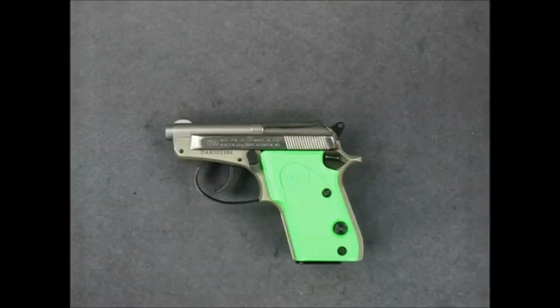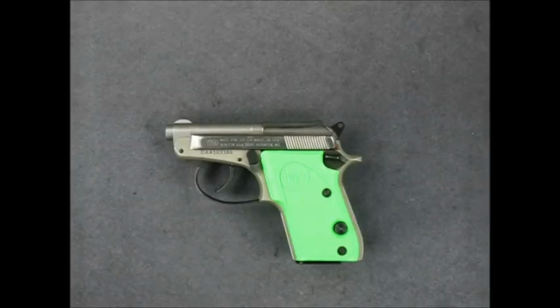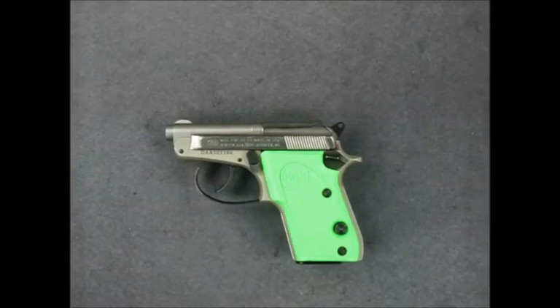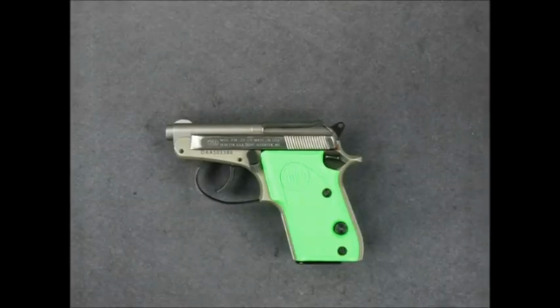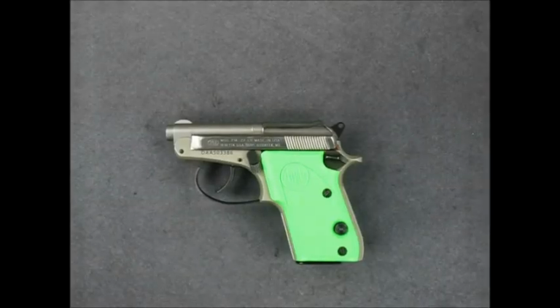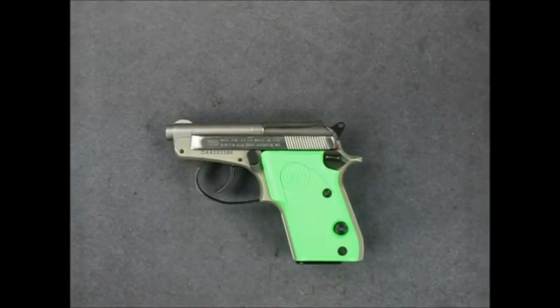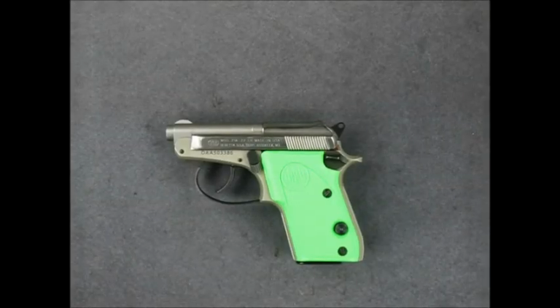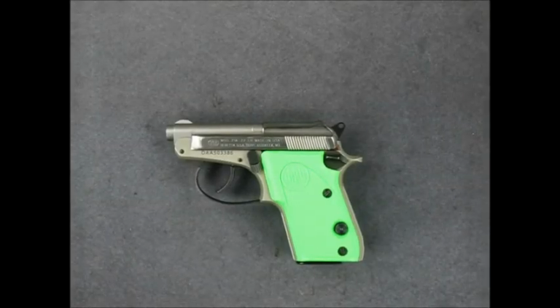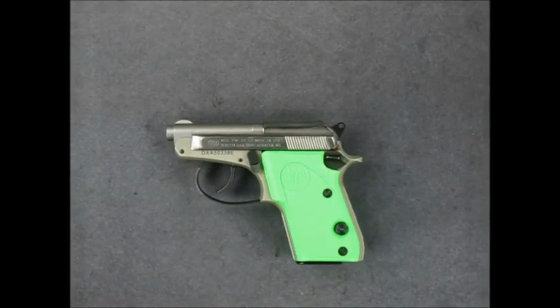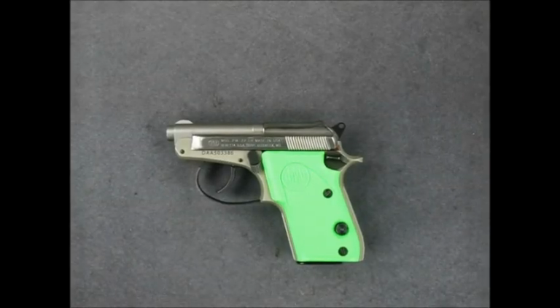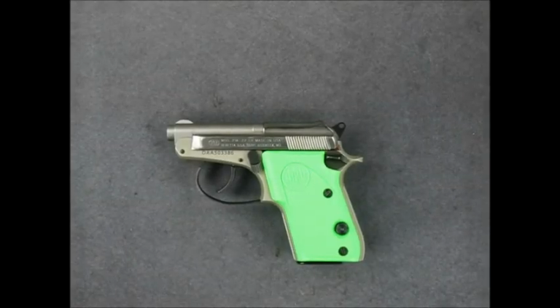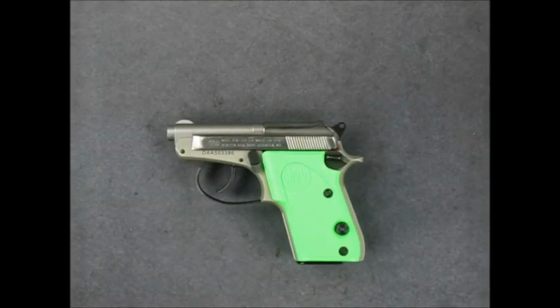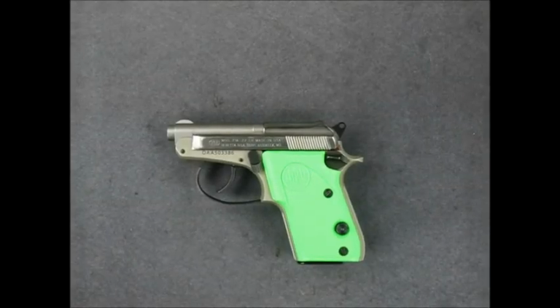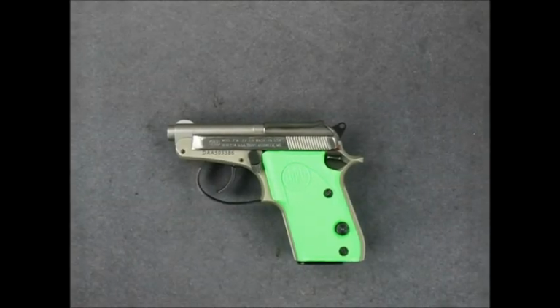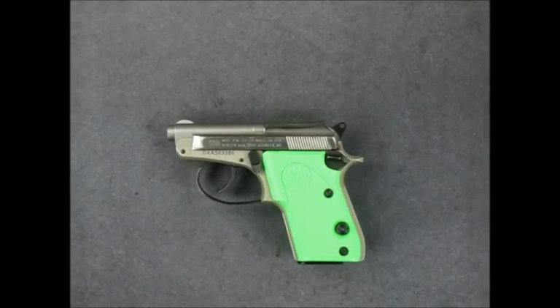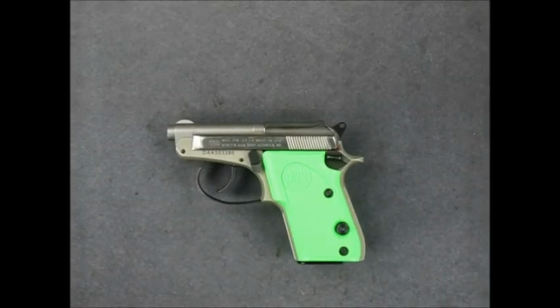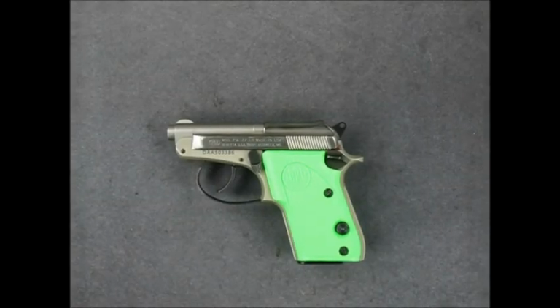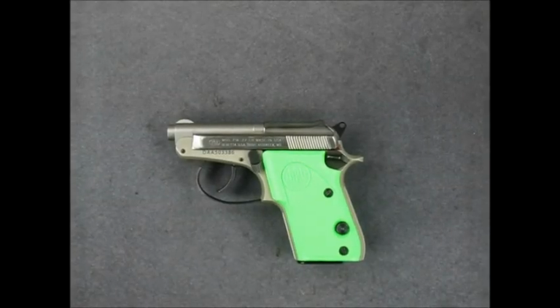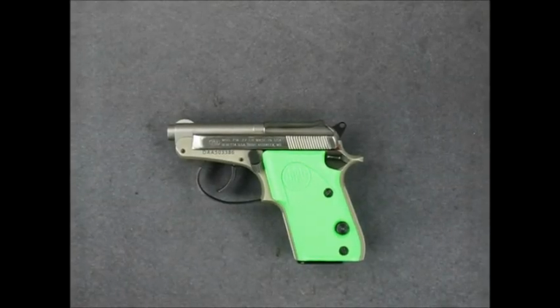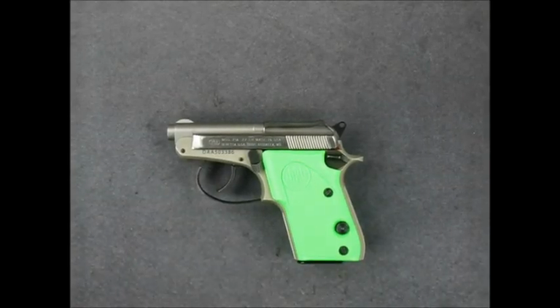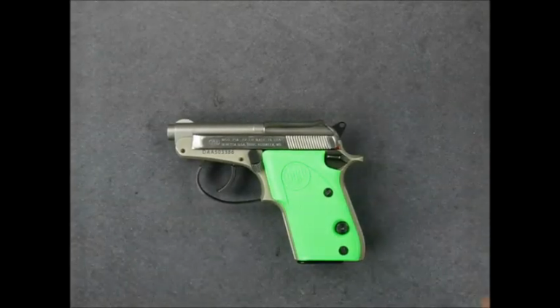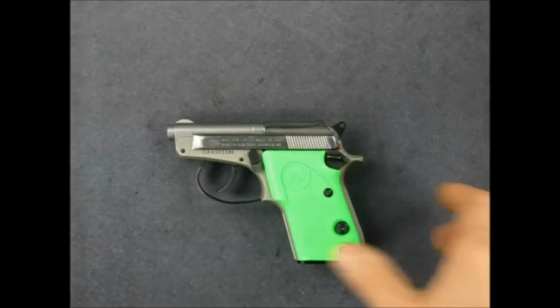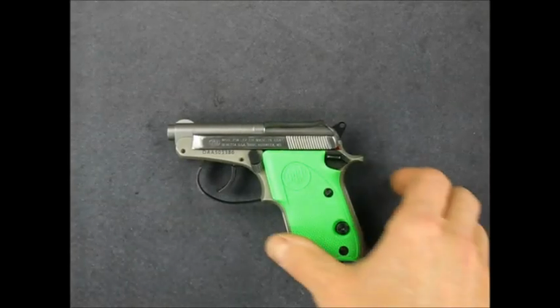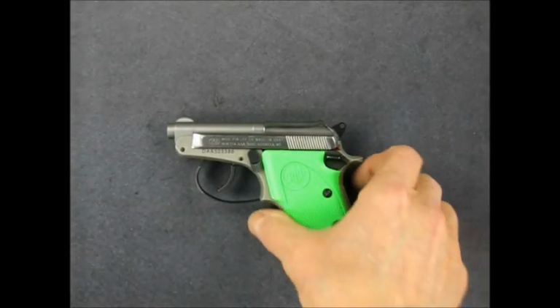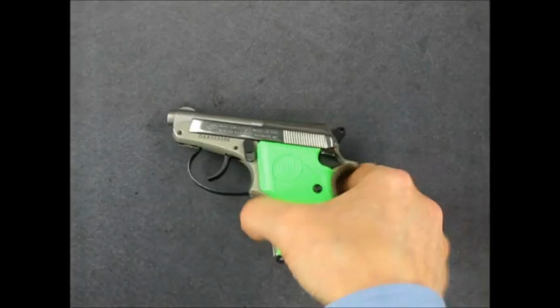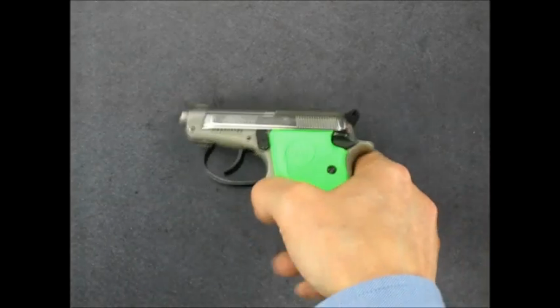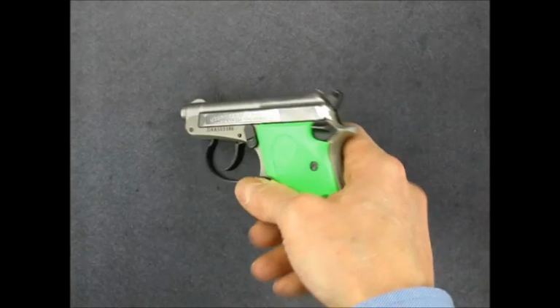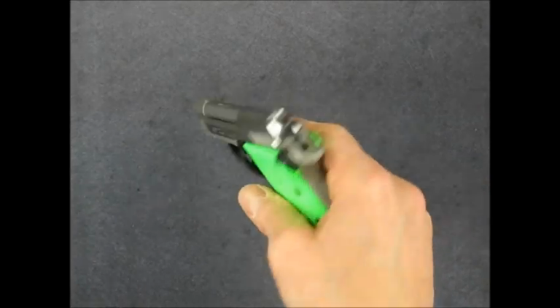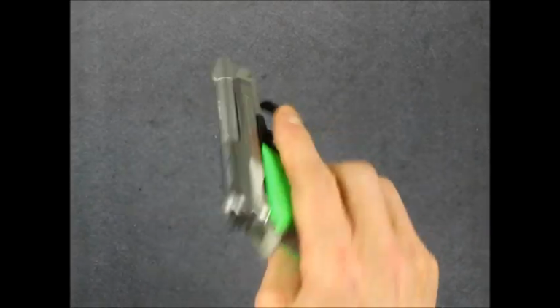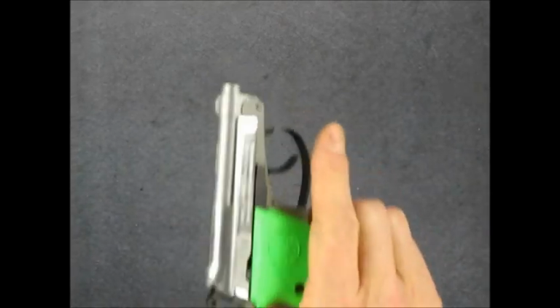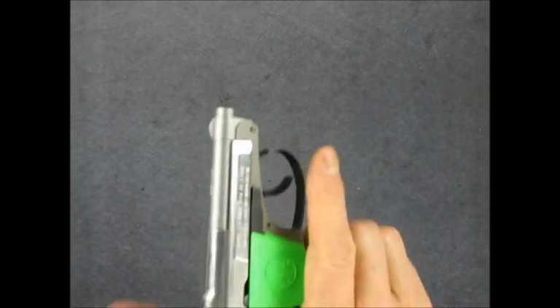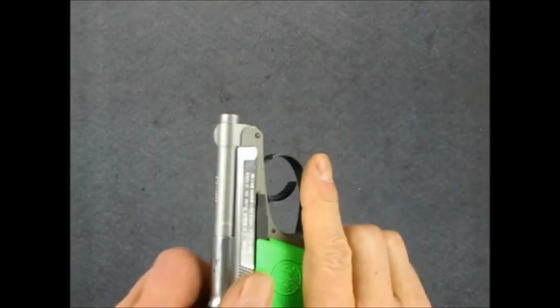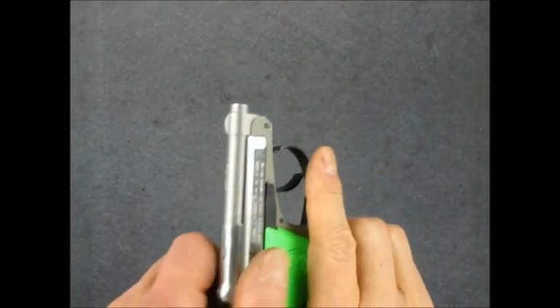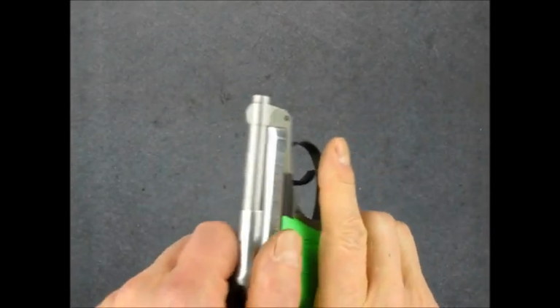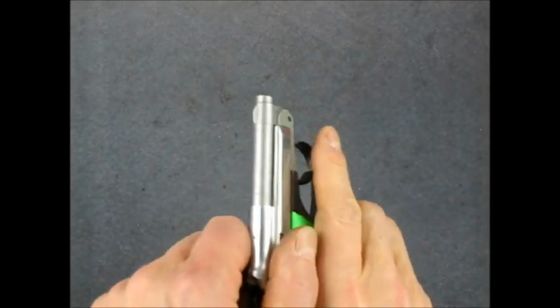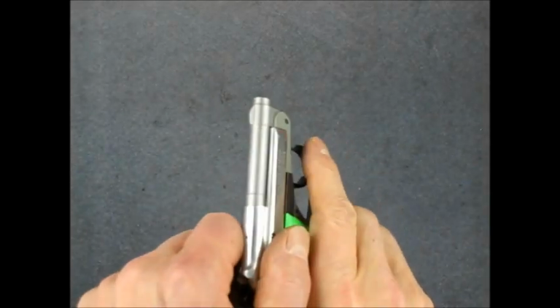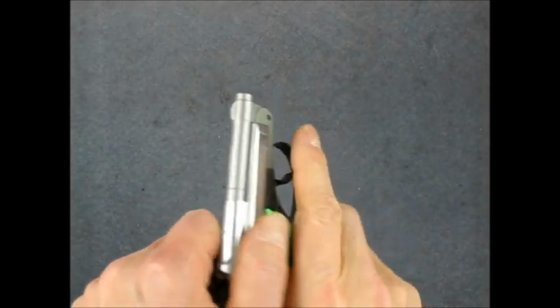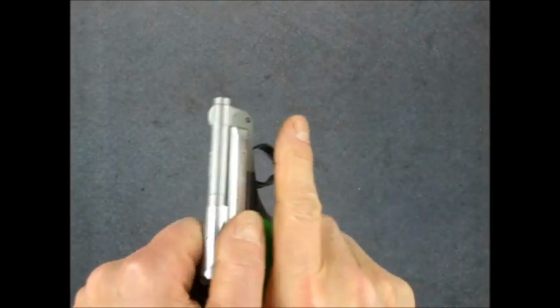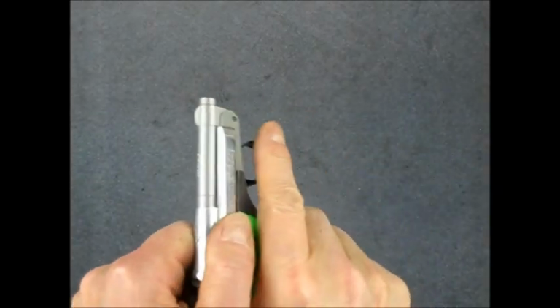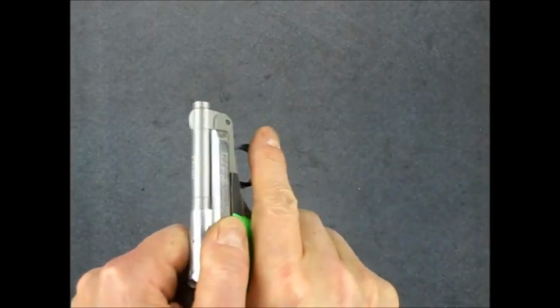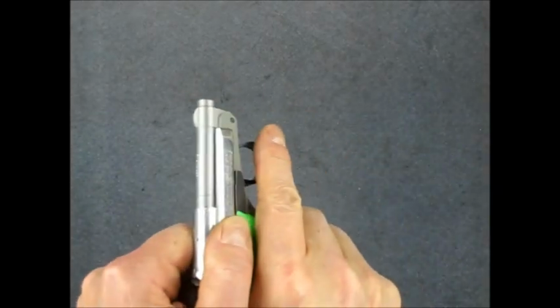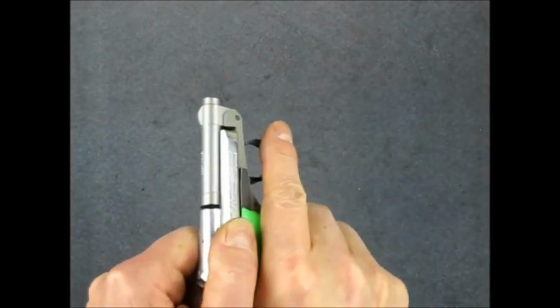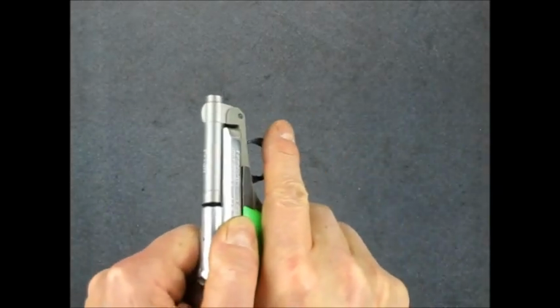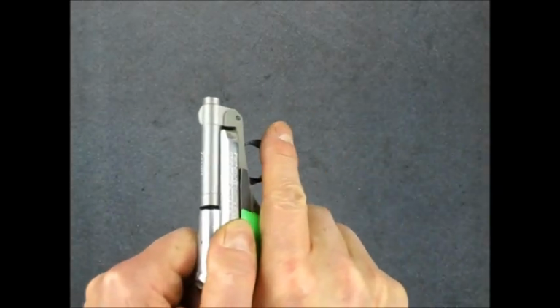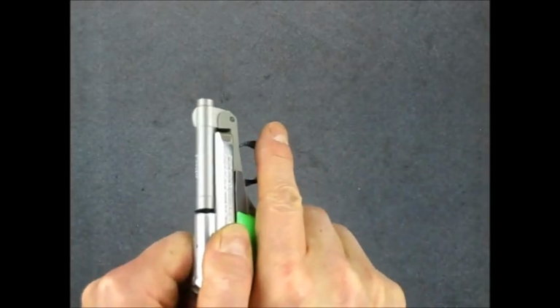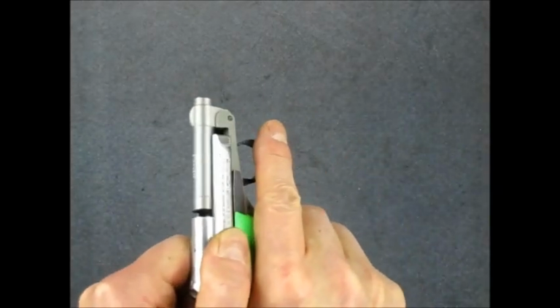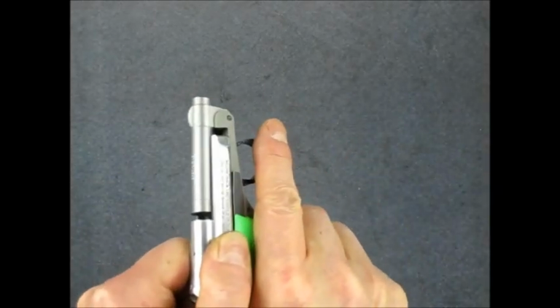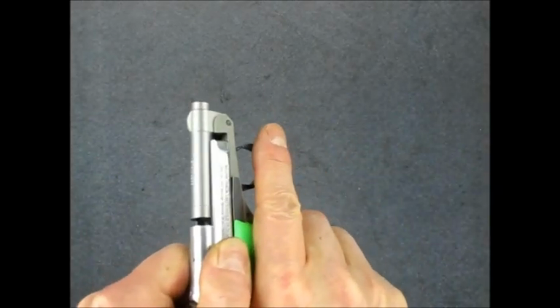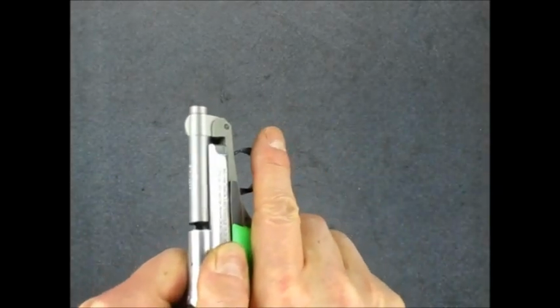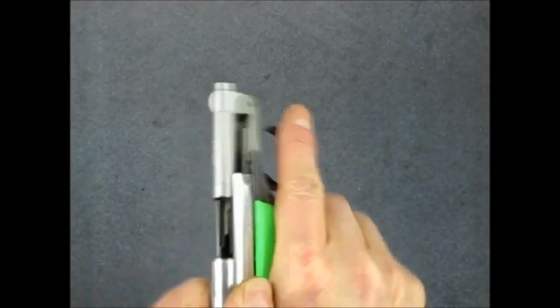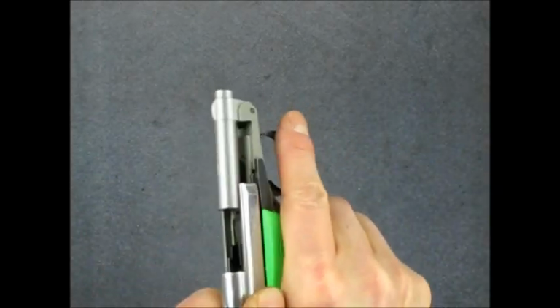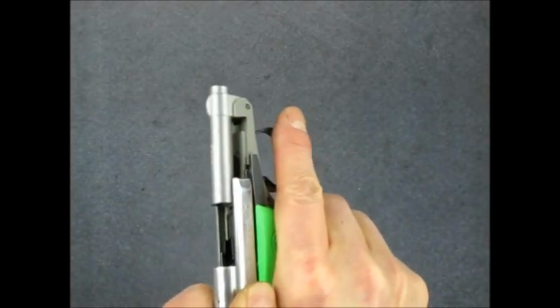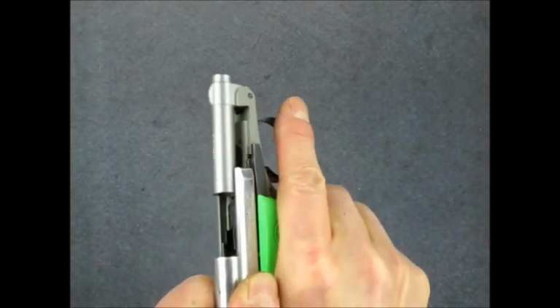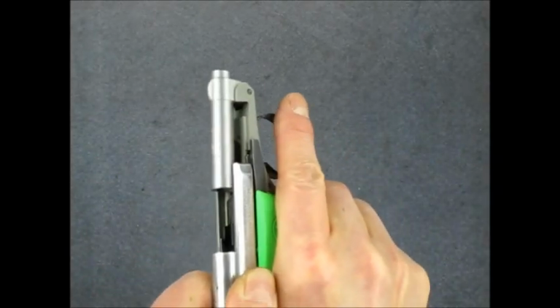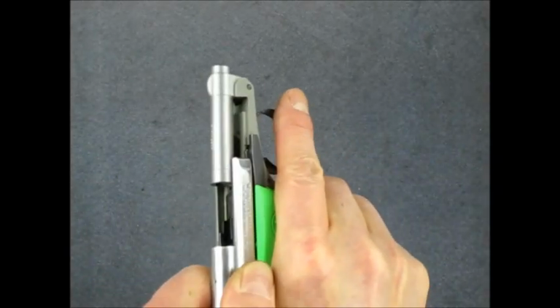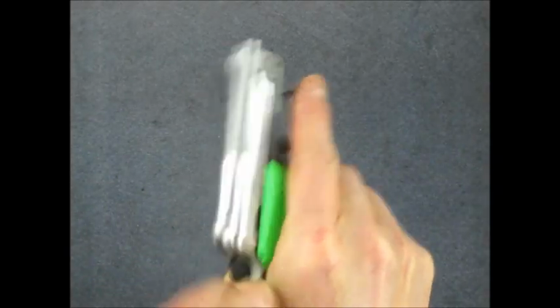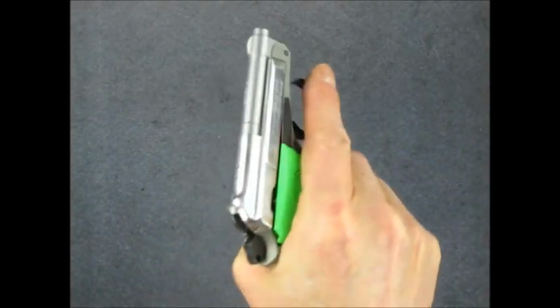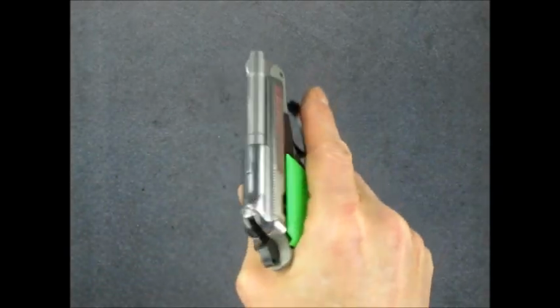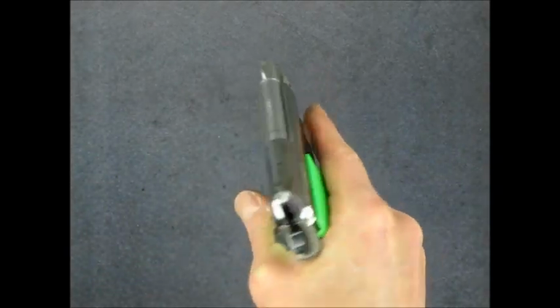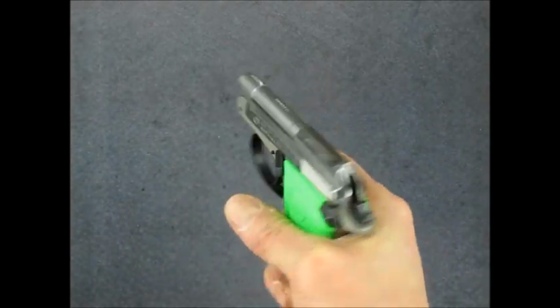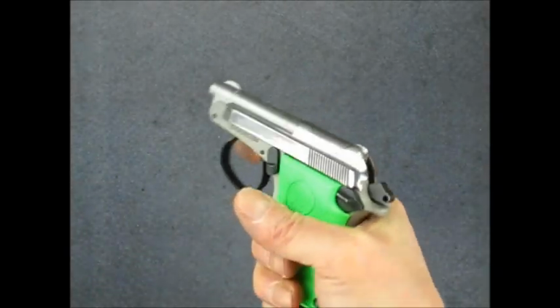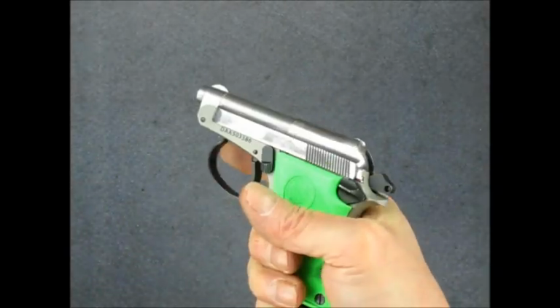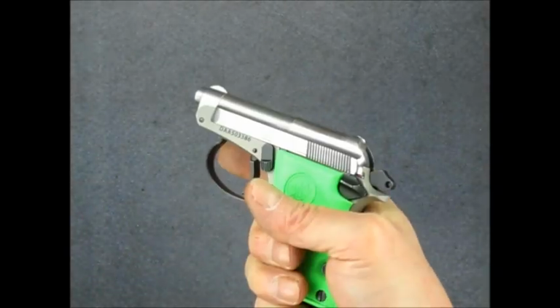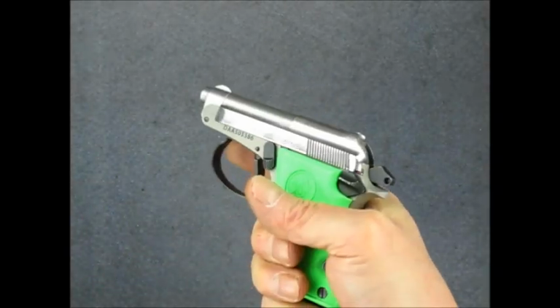Beretta 21A Bobcat. Man, that thing's hard to rack!